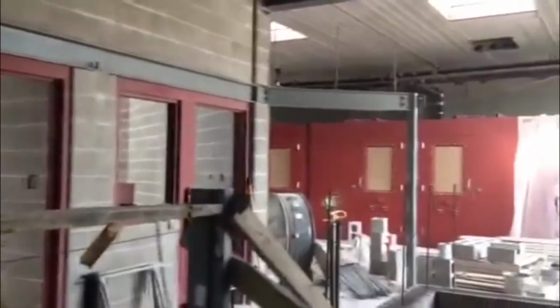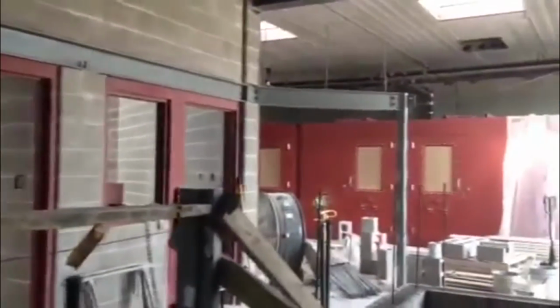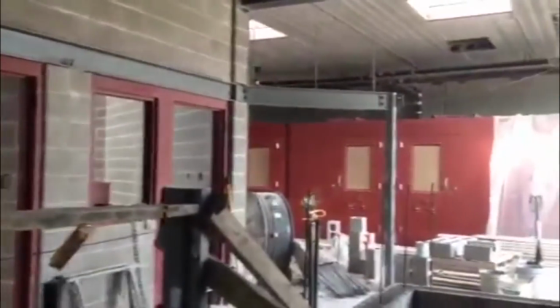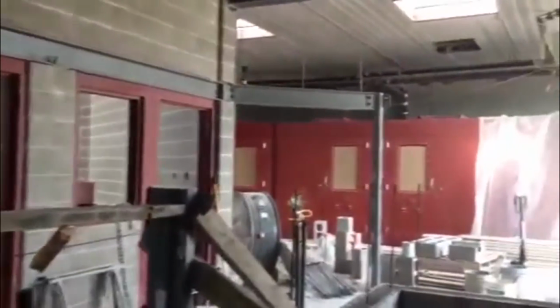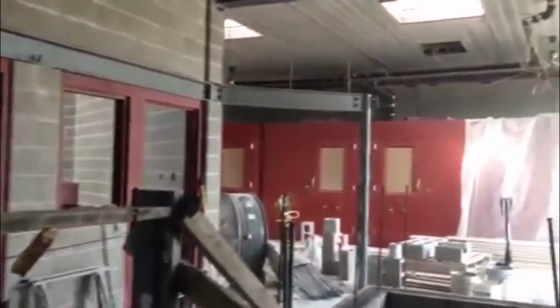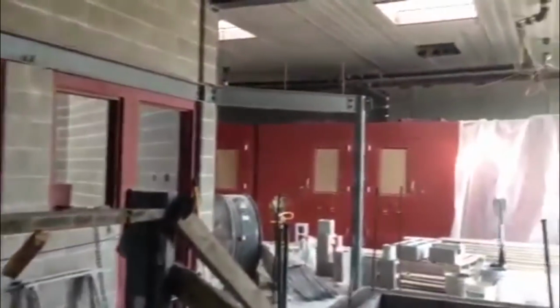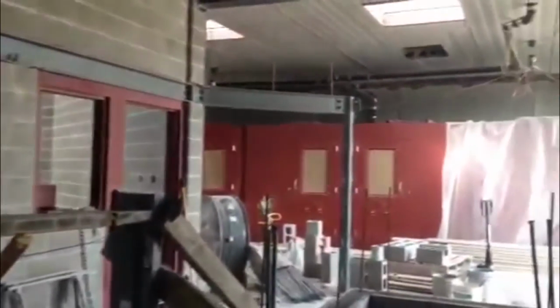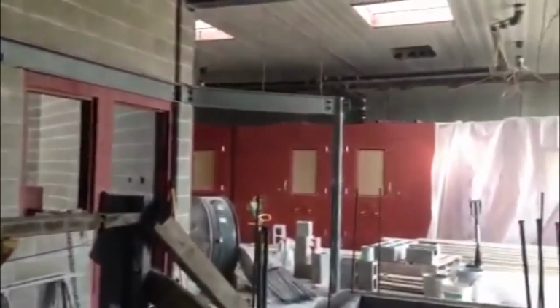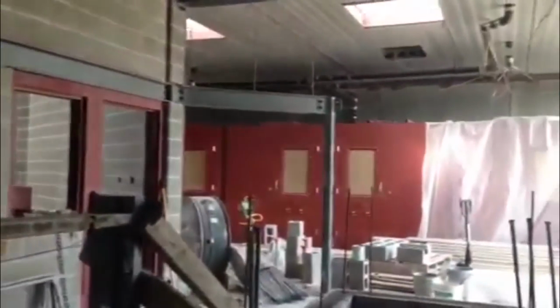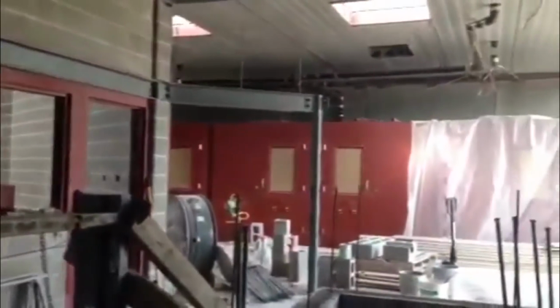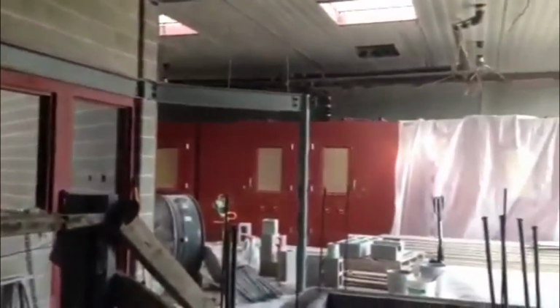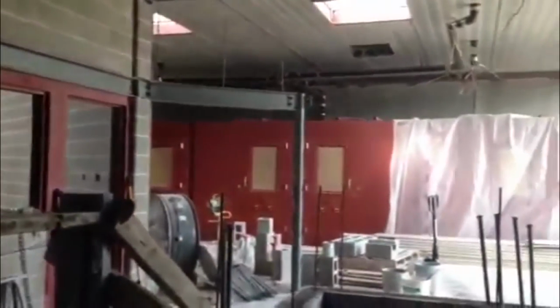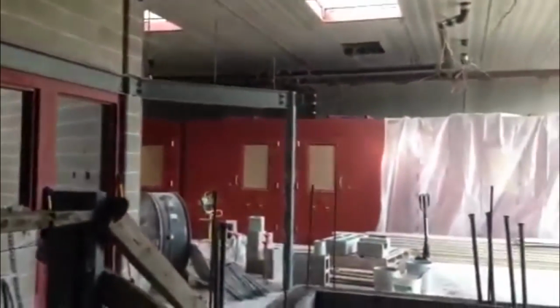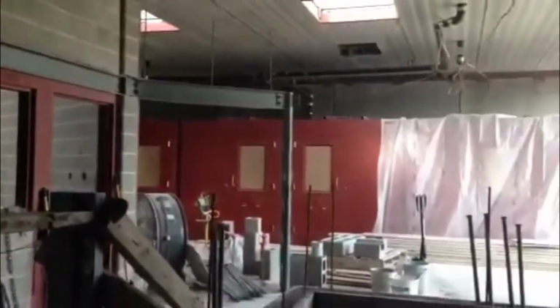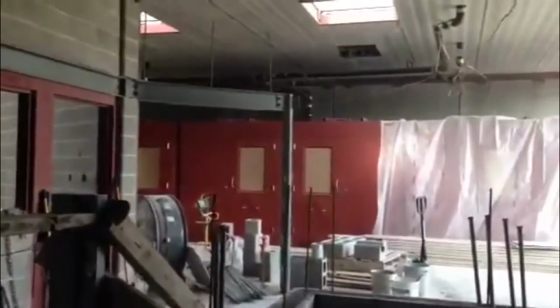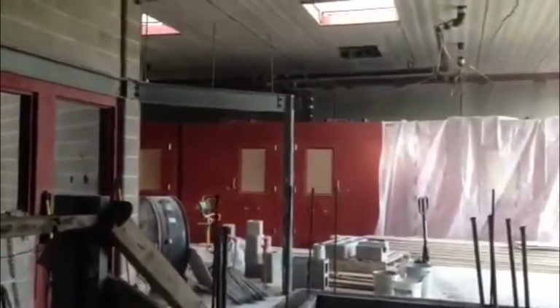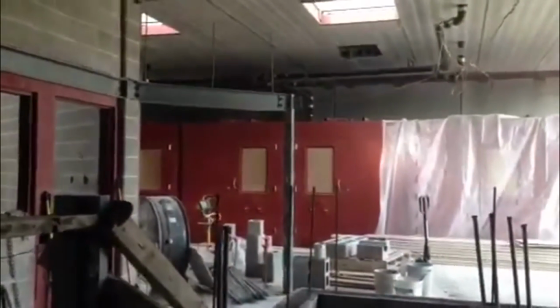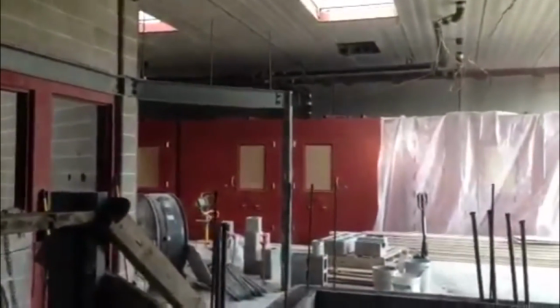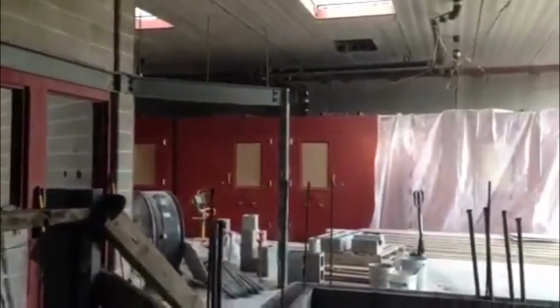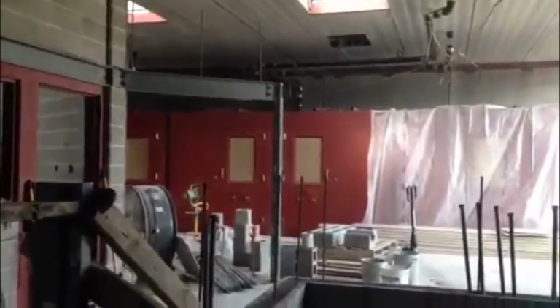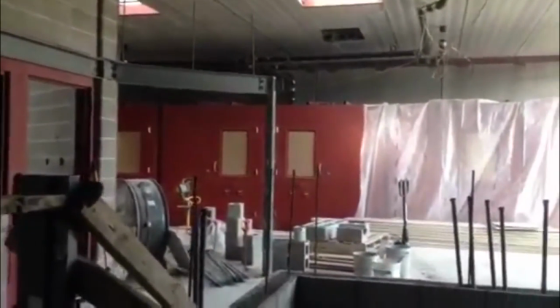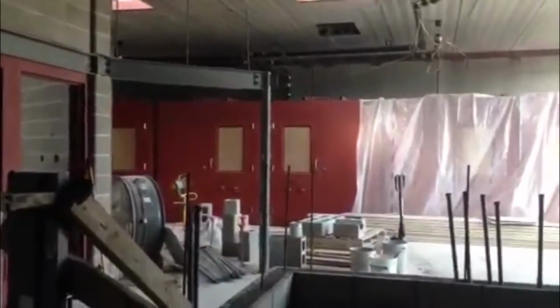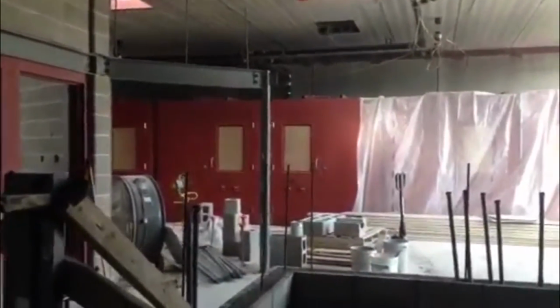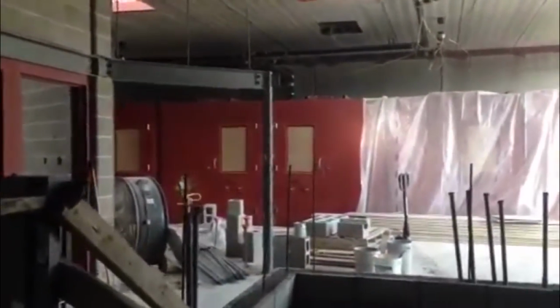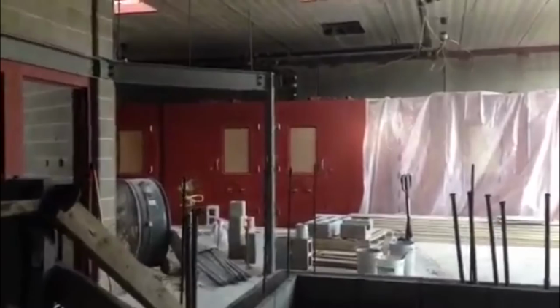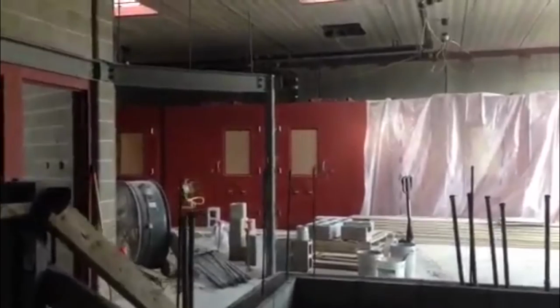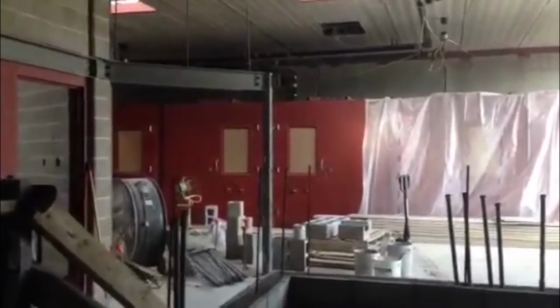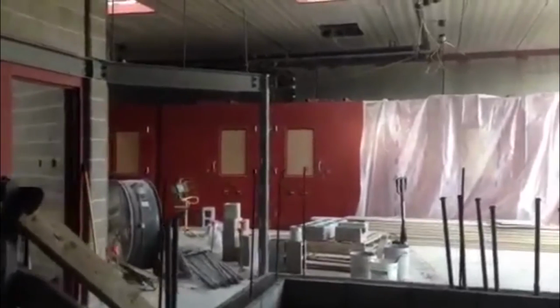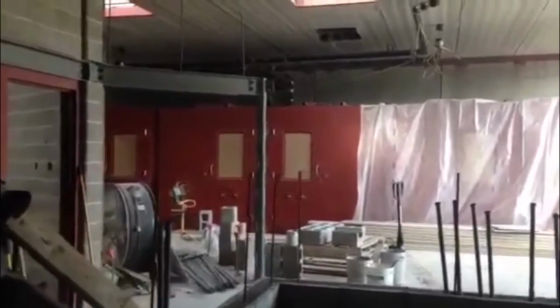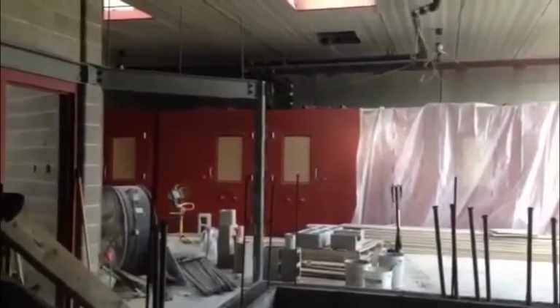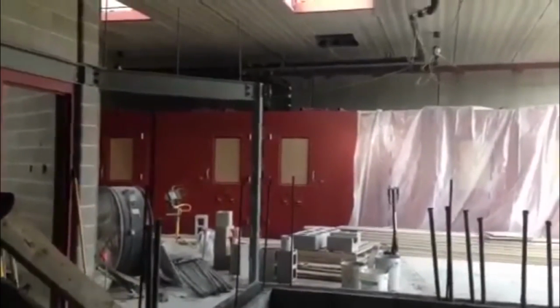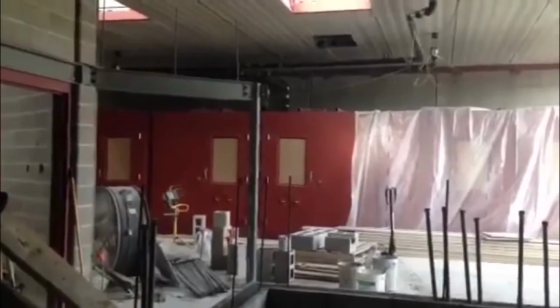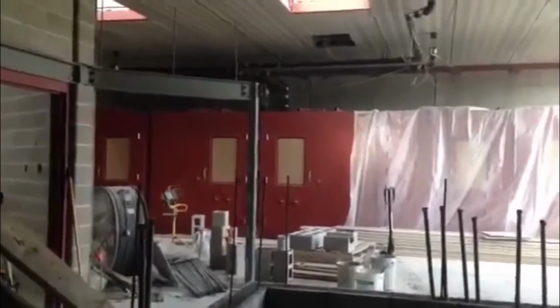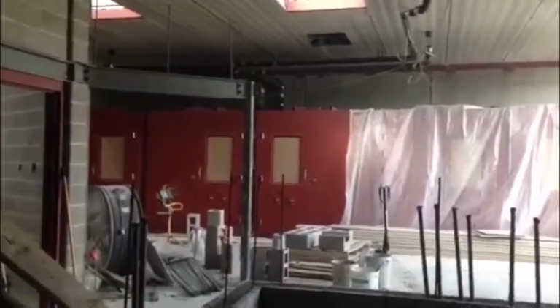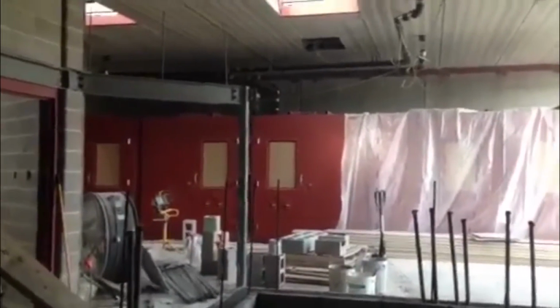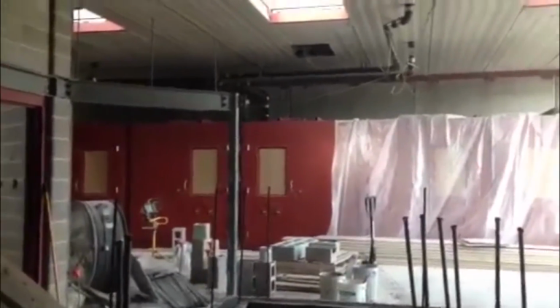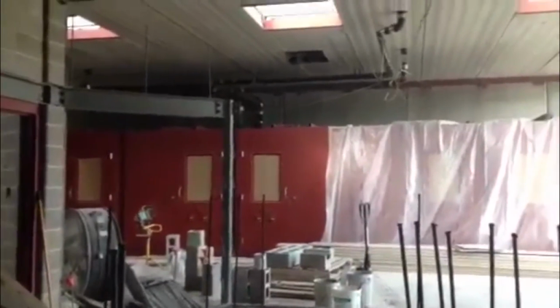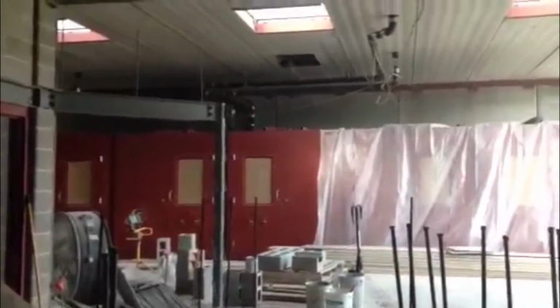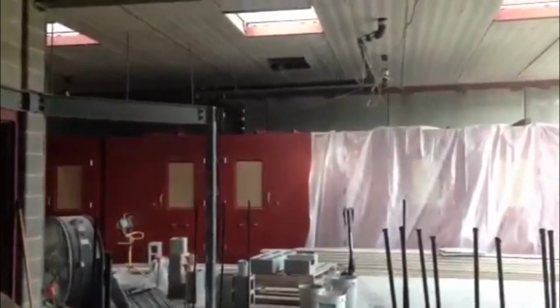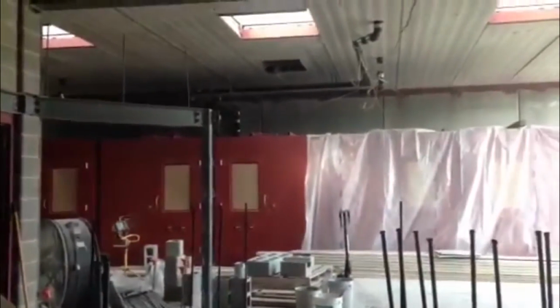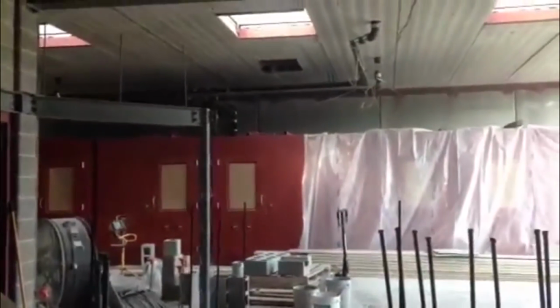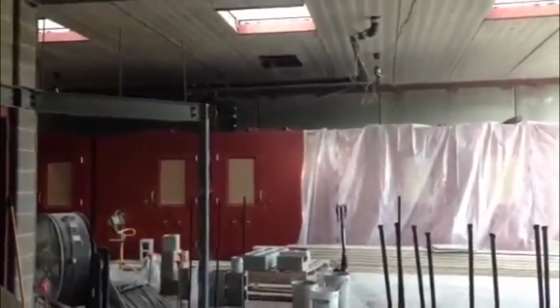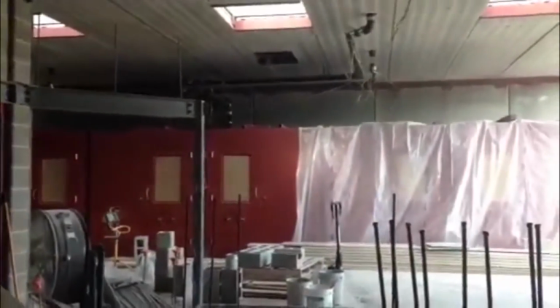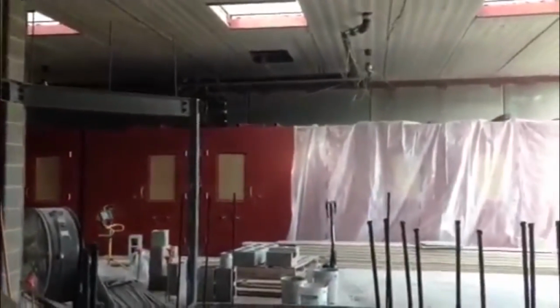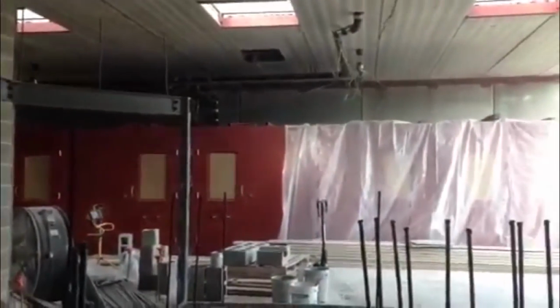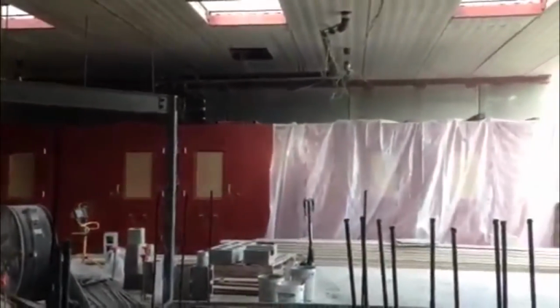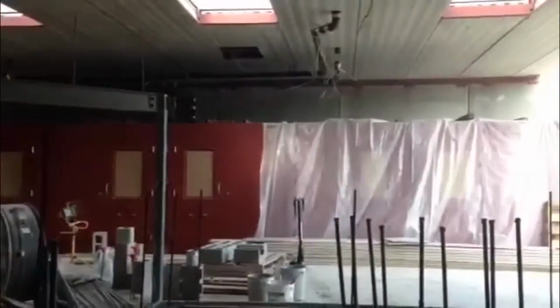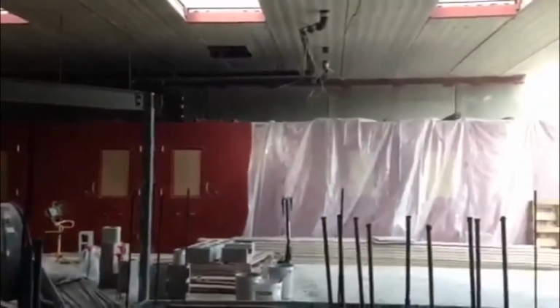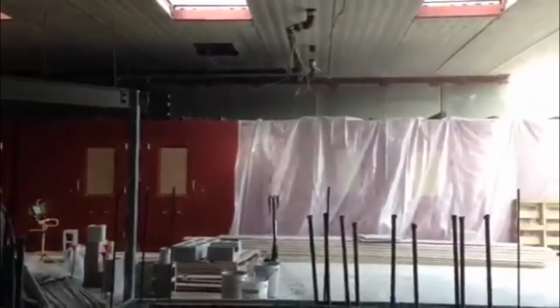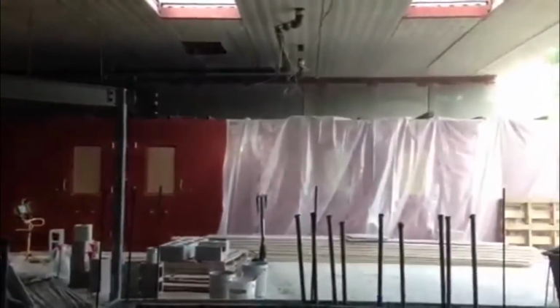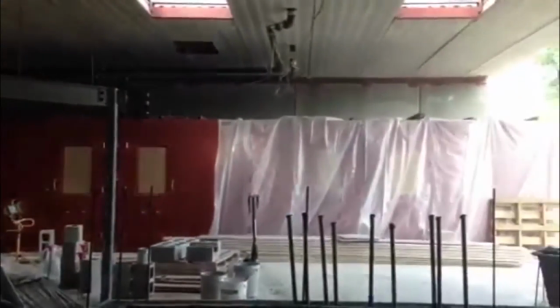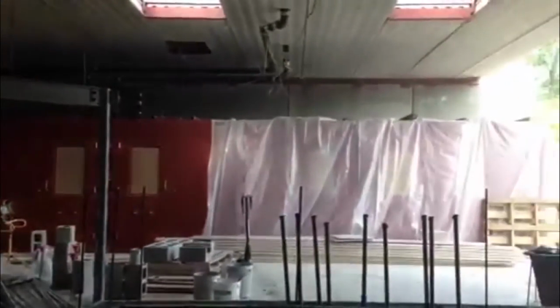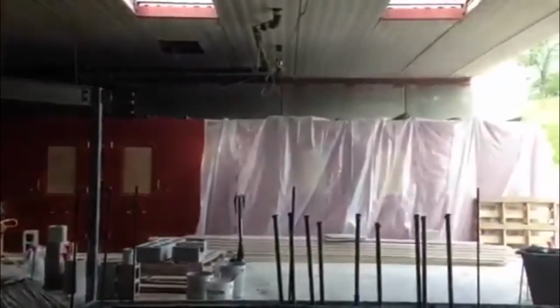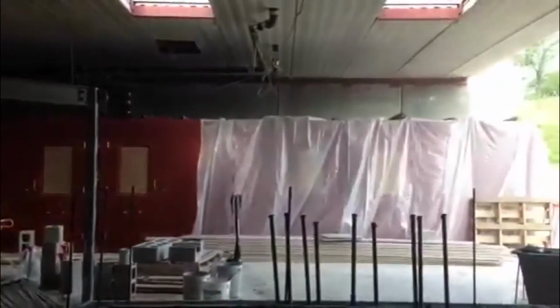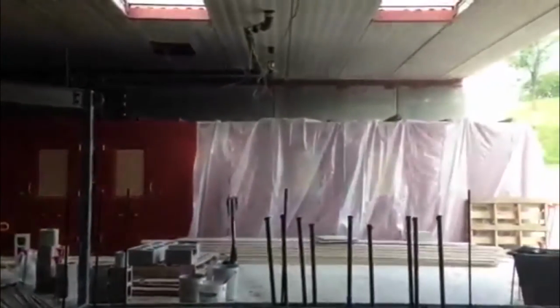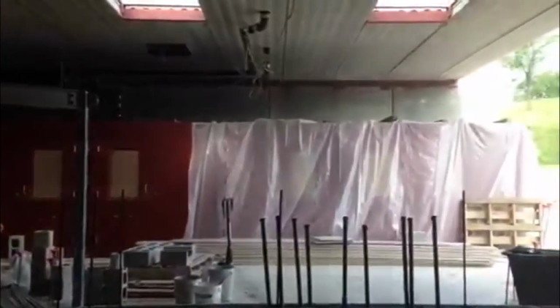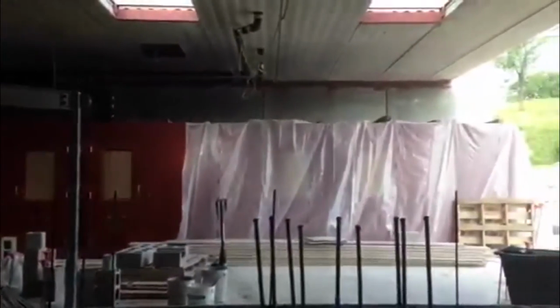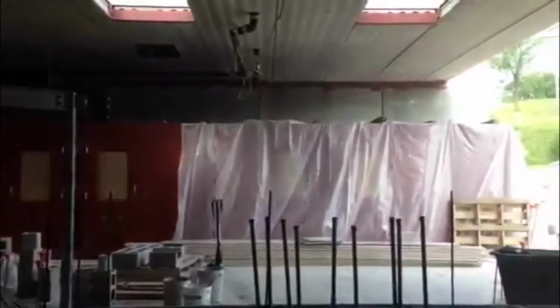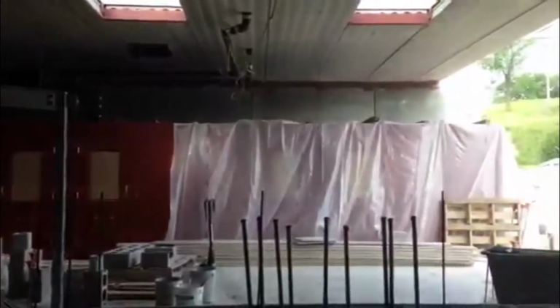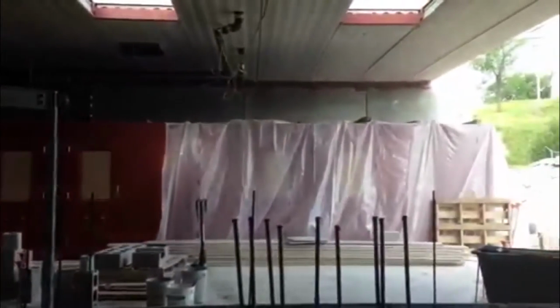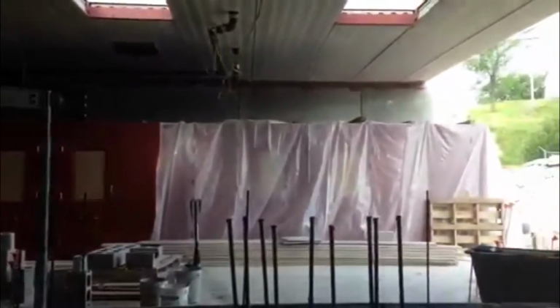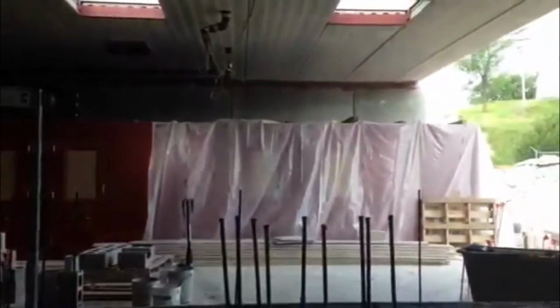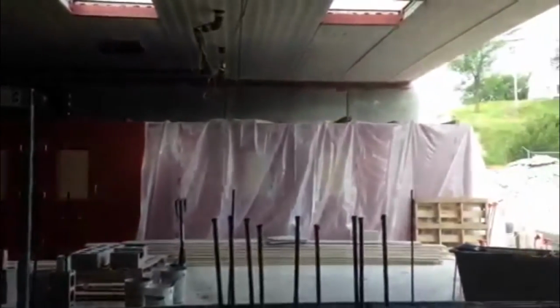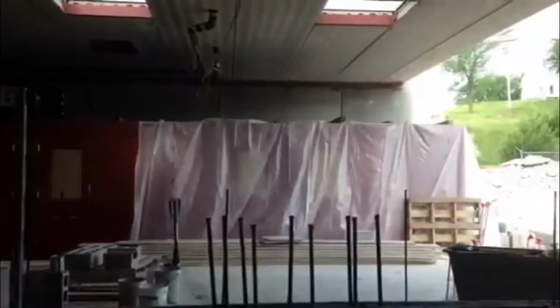Over here, that's the actual jail cells that are winding up on the west side of the building.